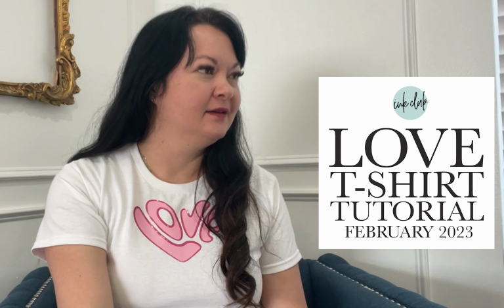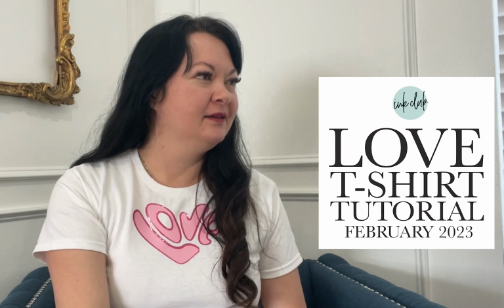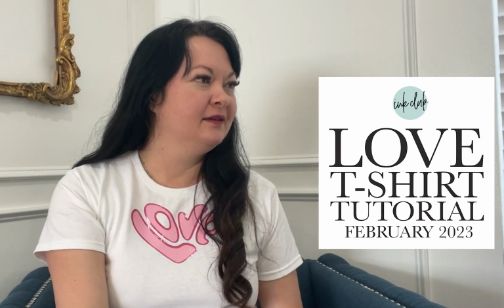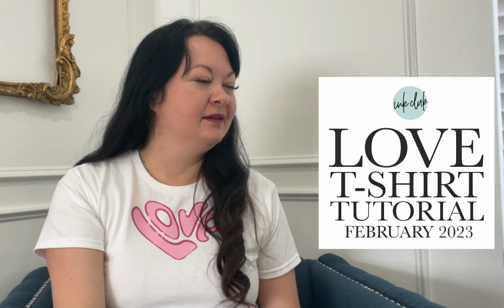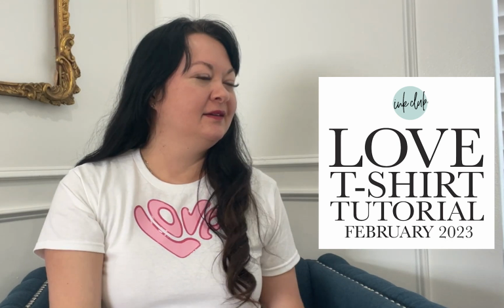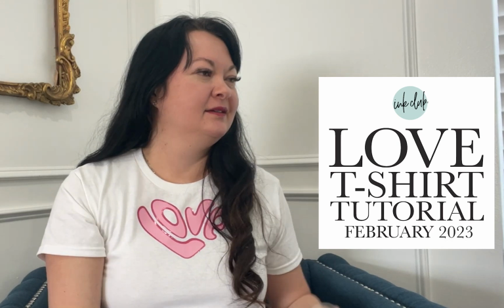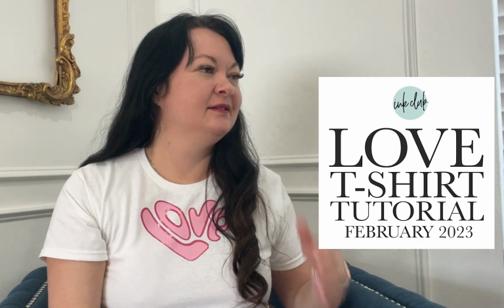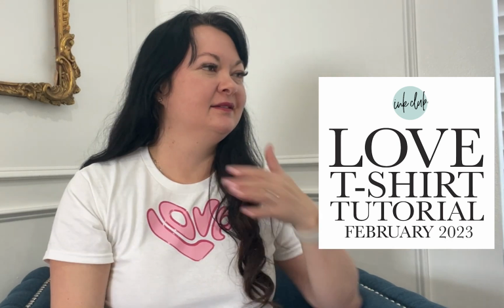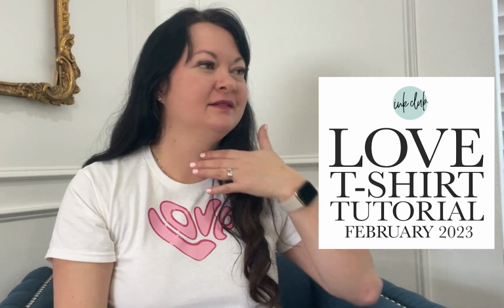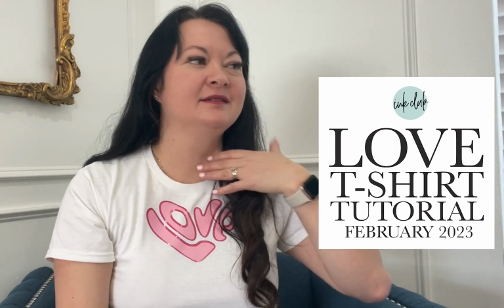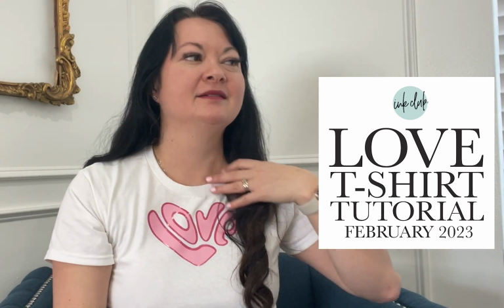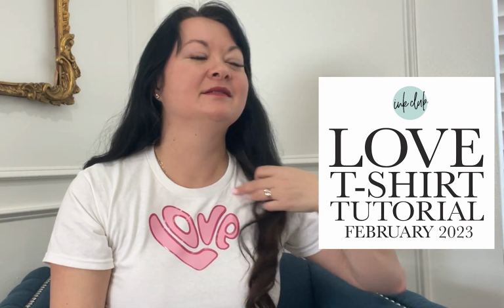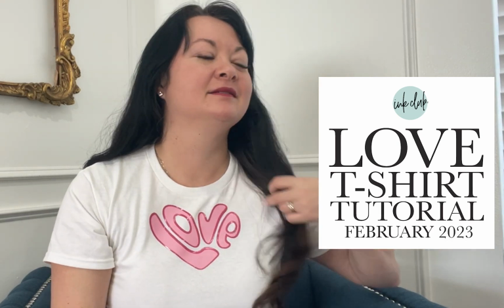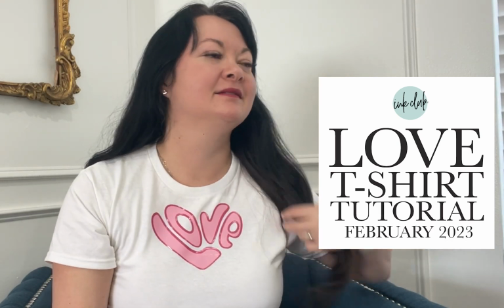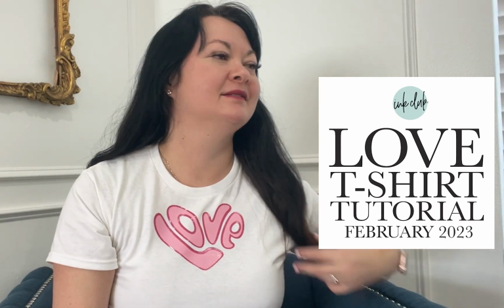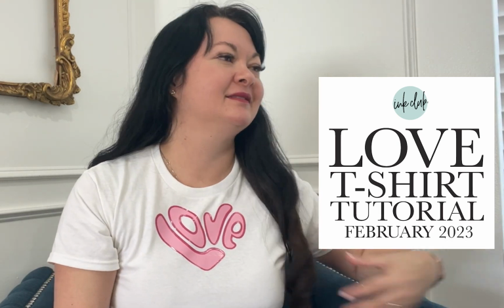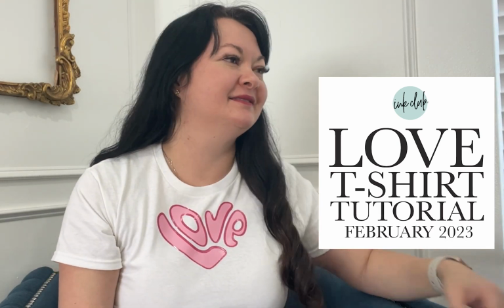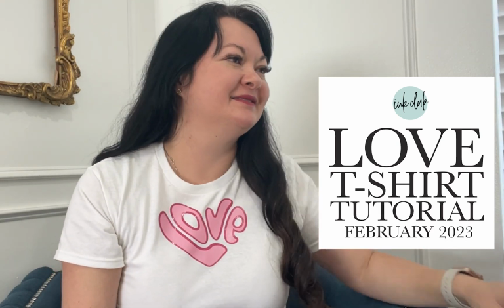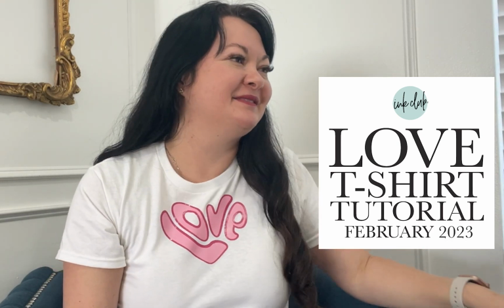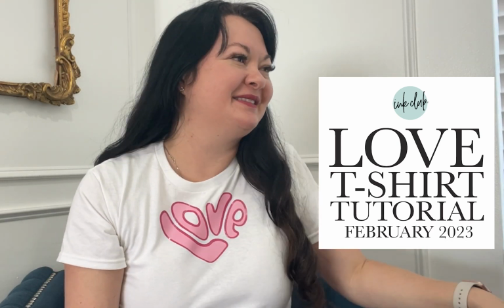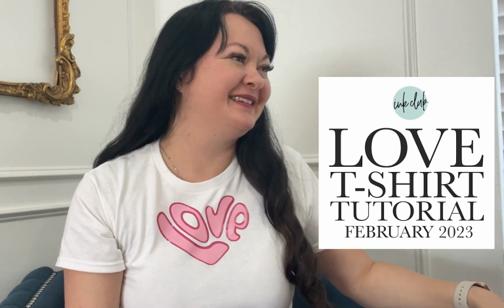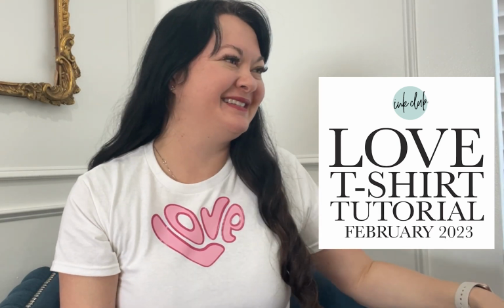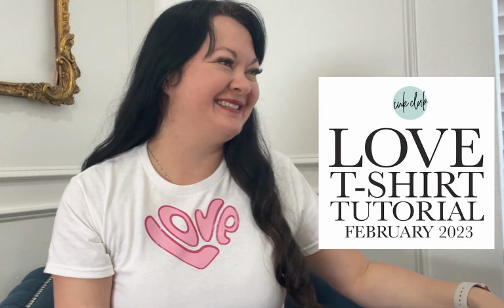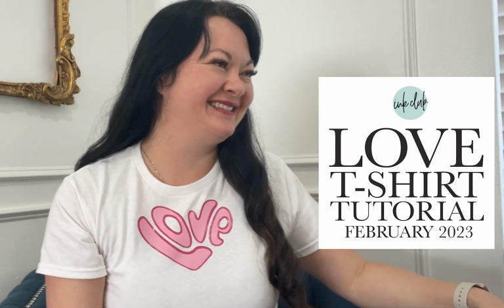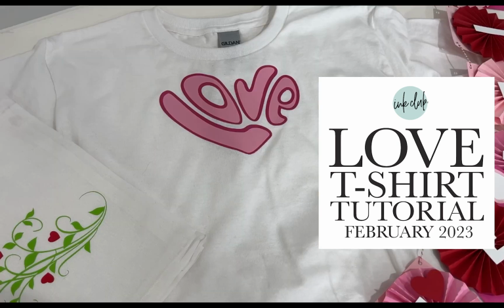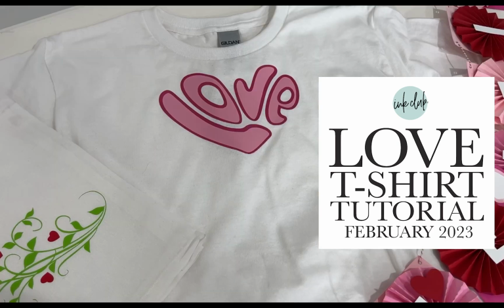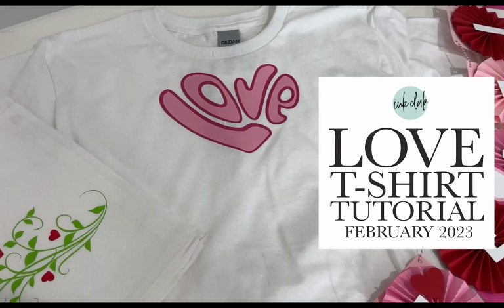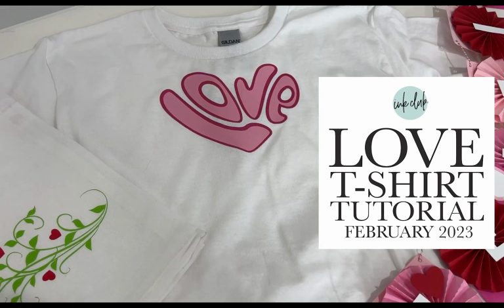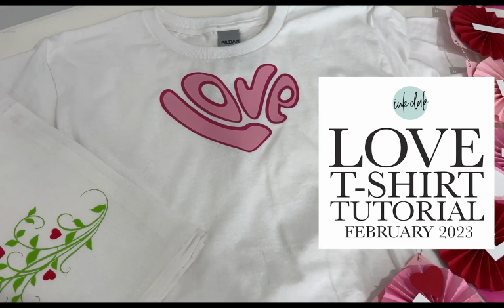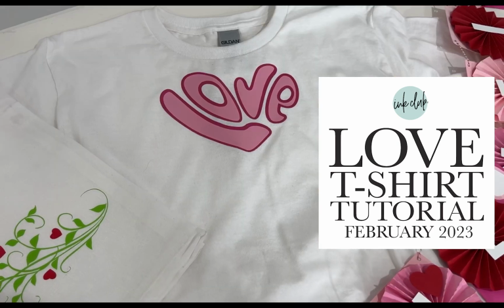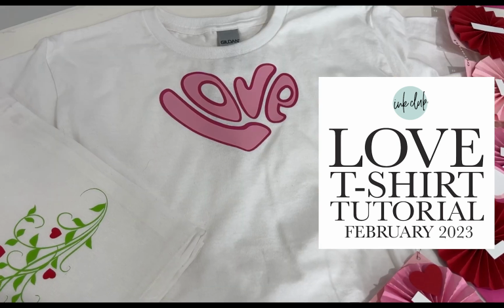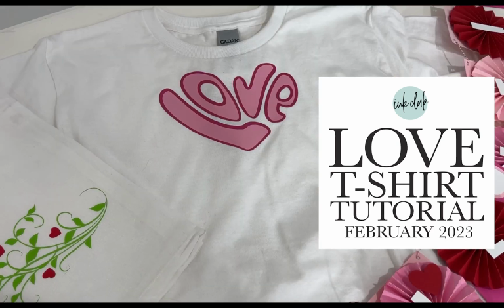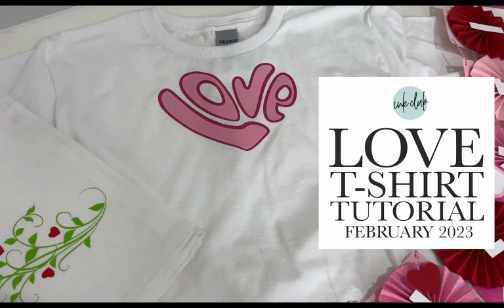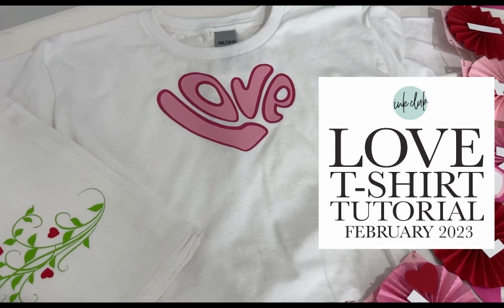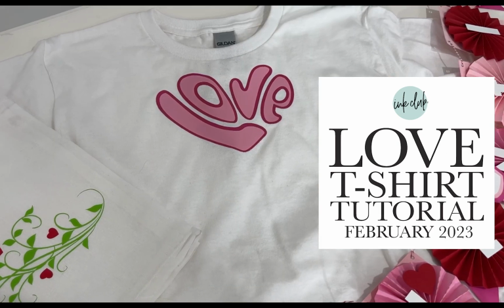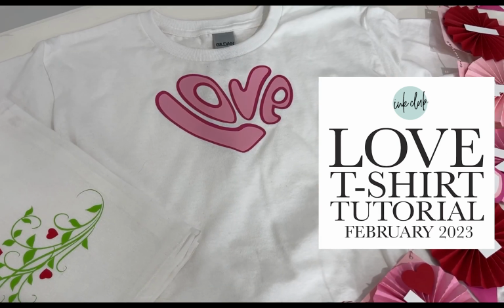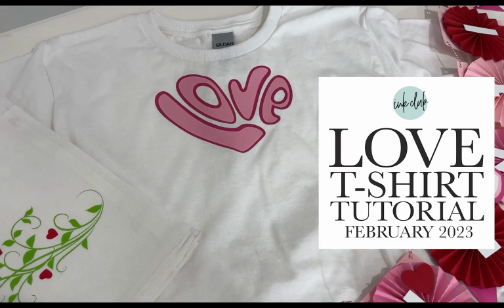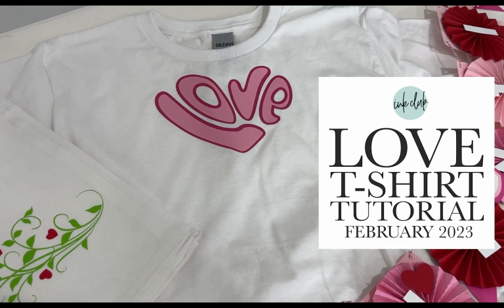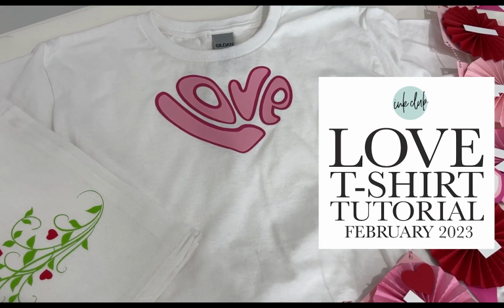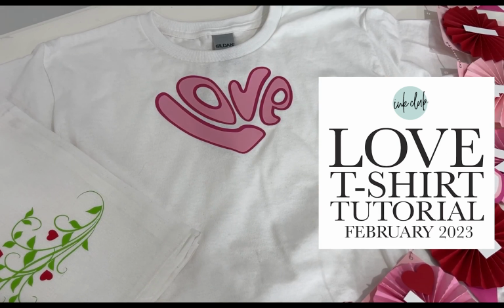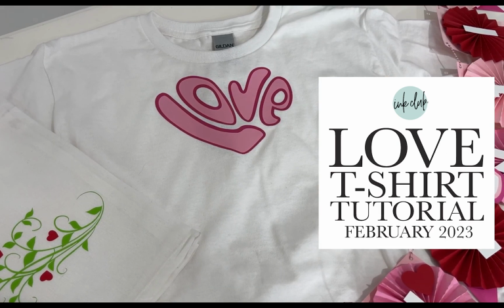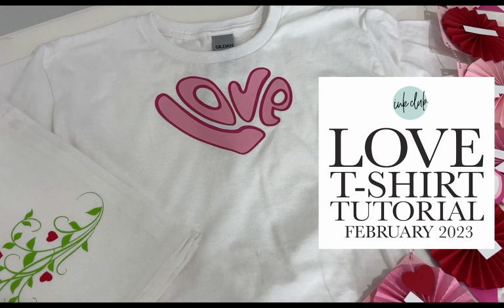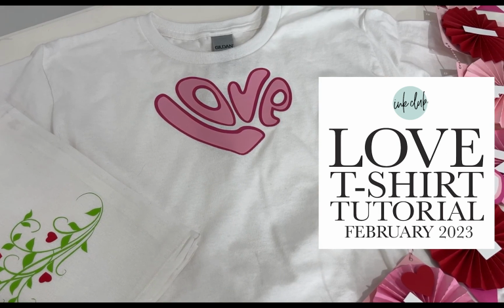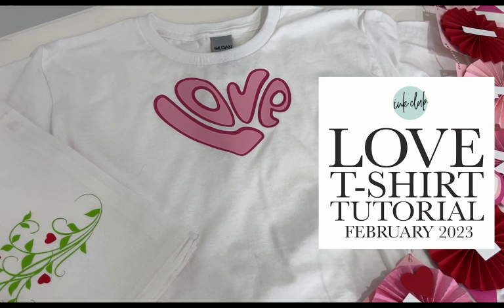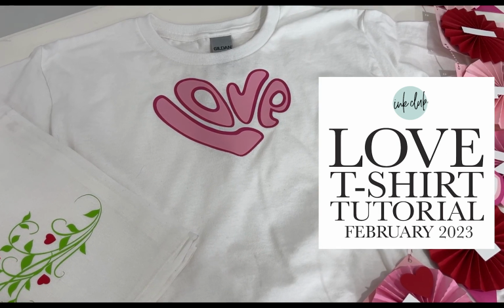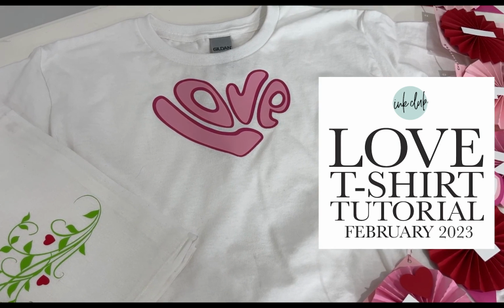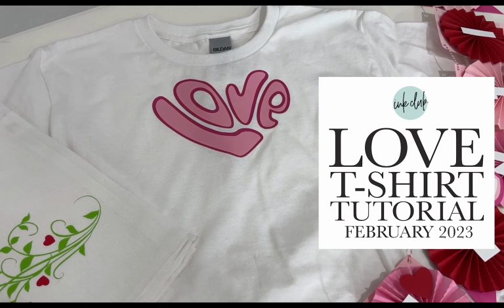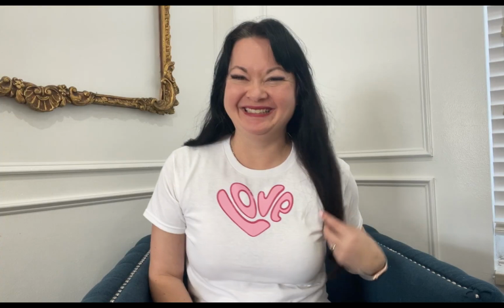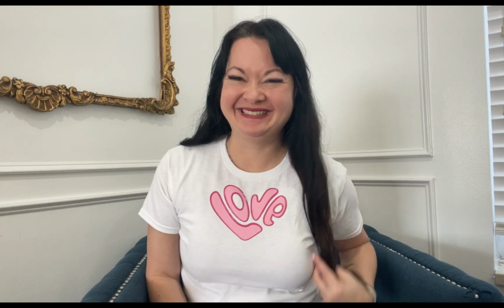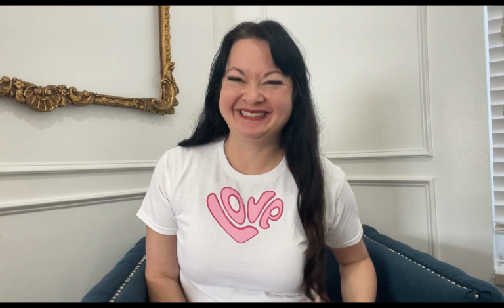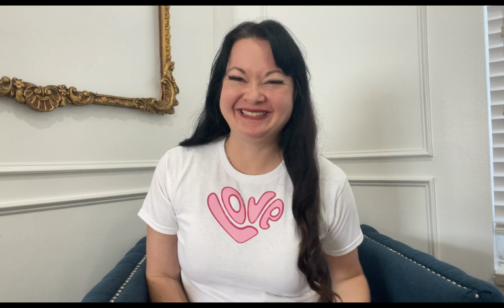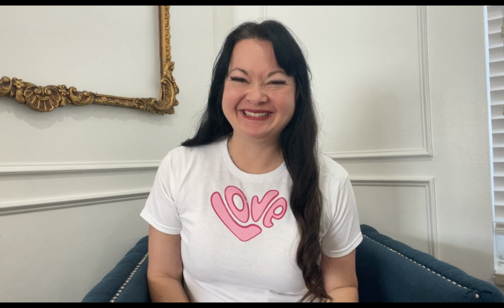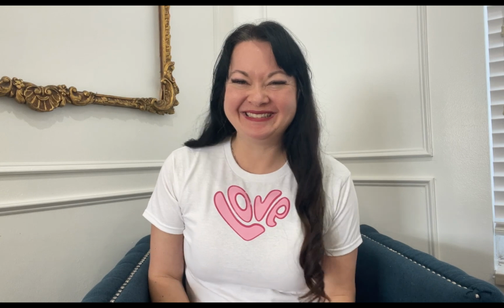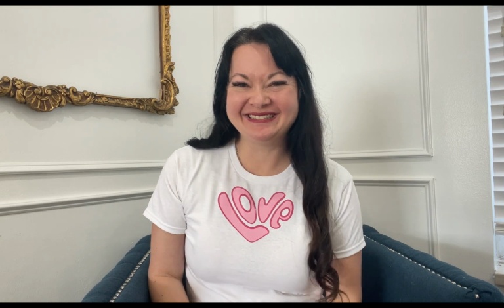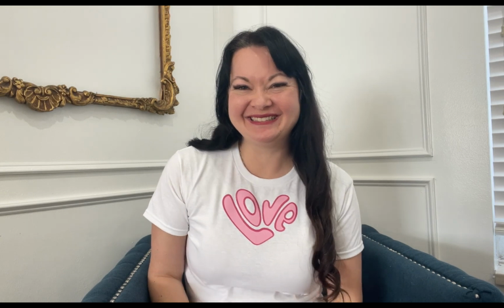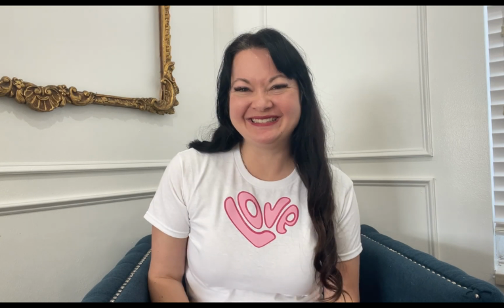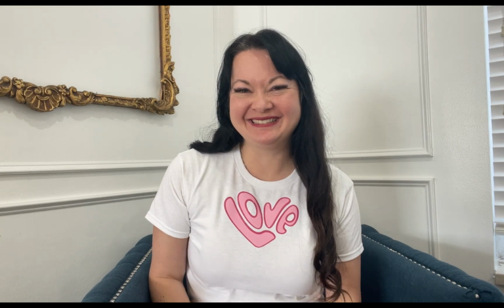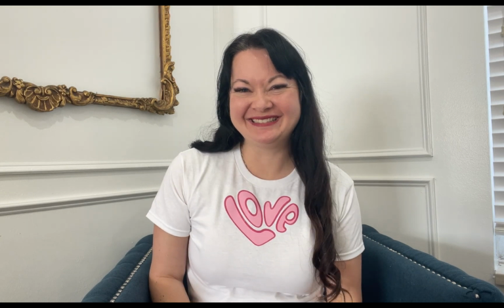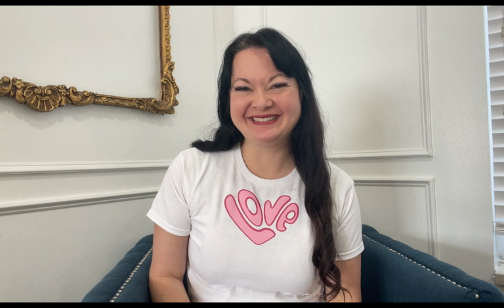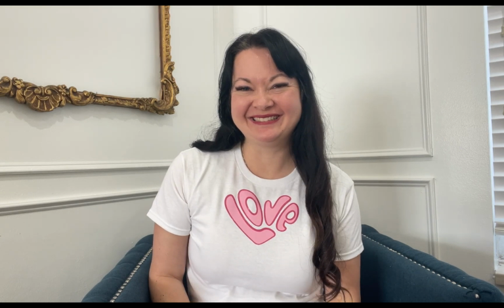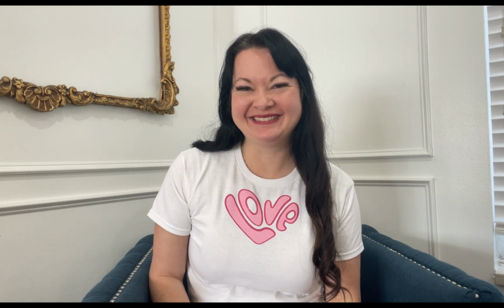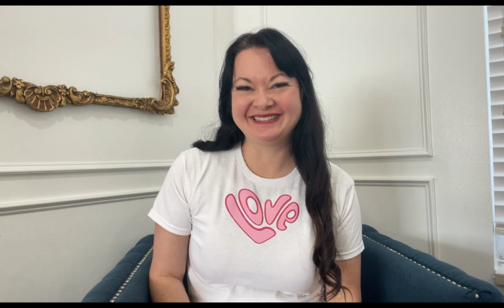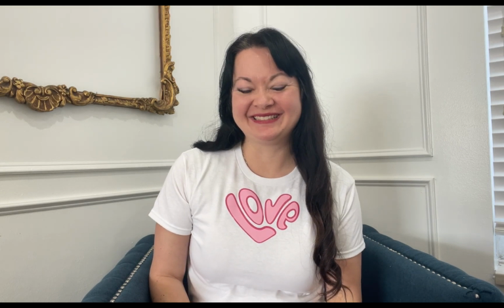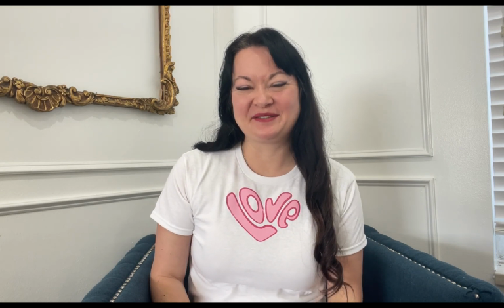Today we're making this quick love t-shirt. Cut out the file from the February 2023 Ink Club bundle.